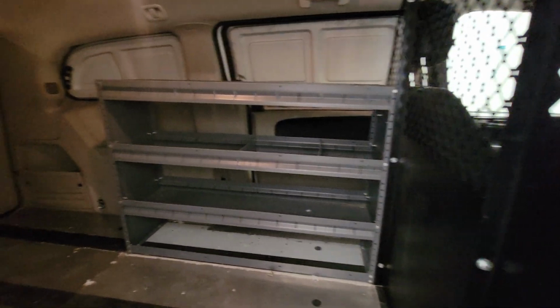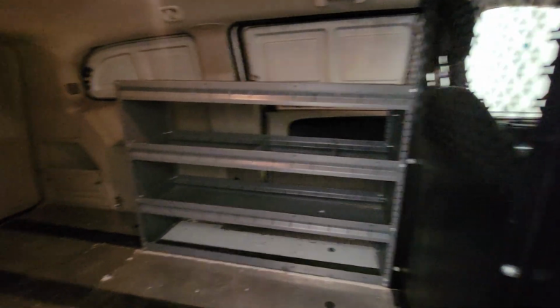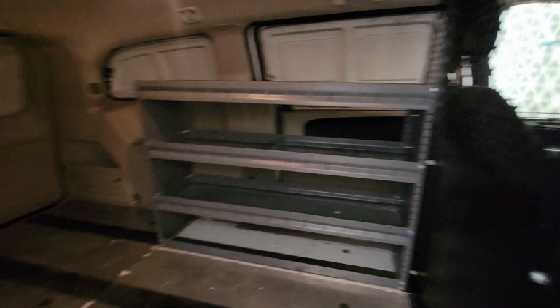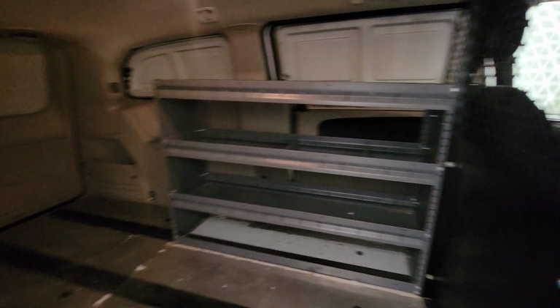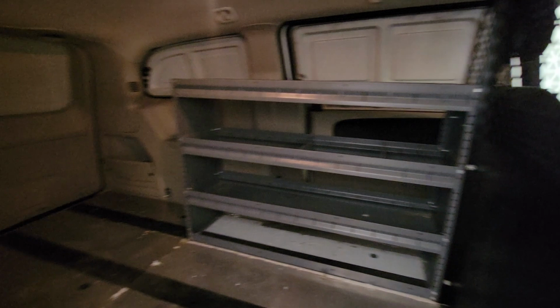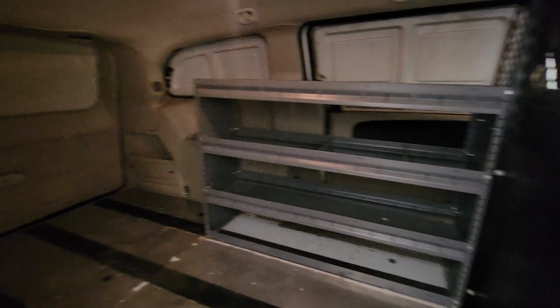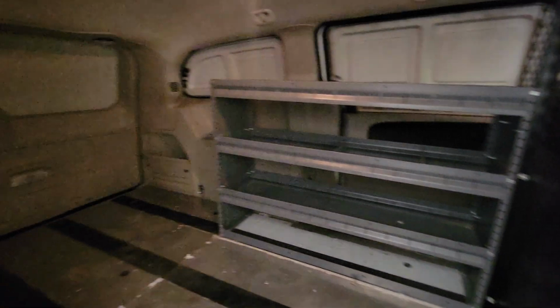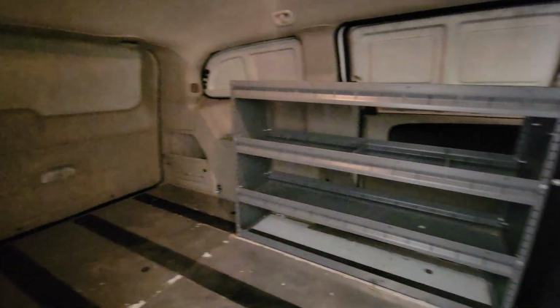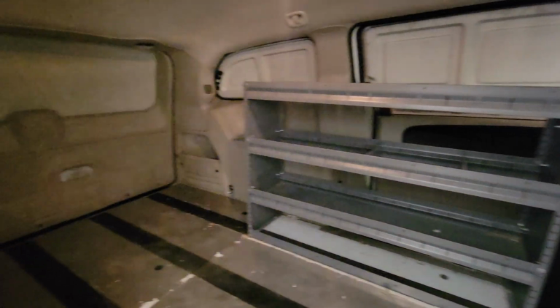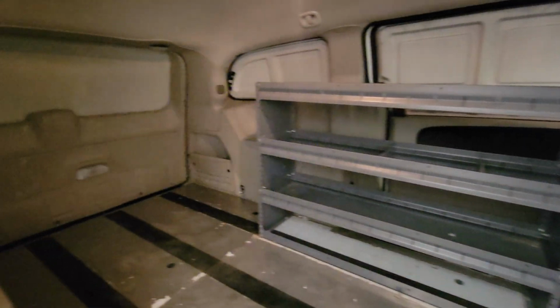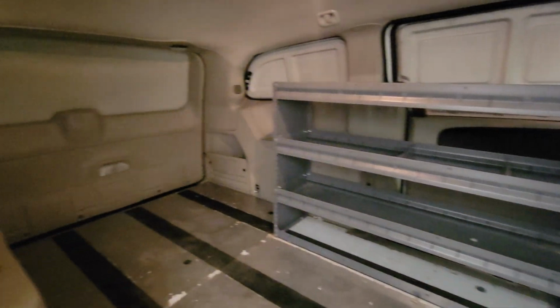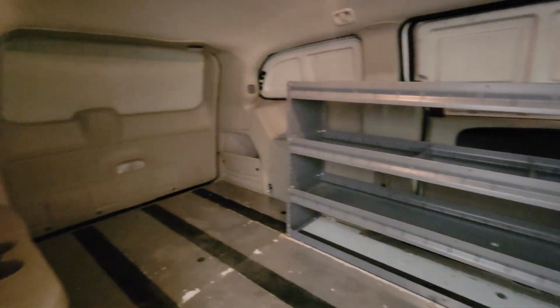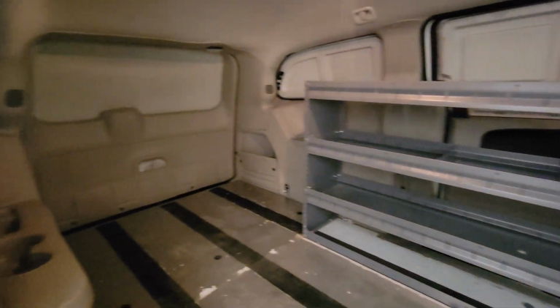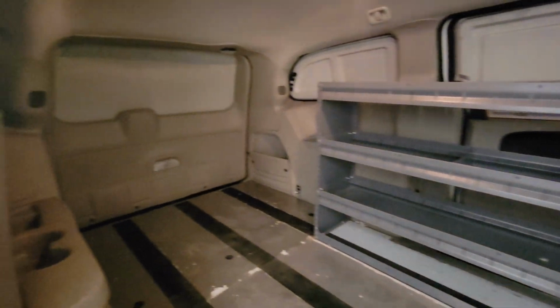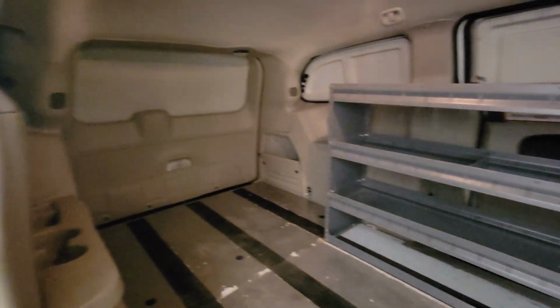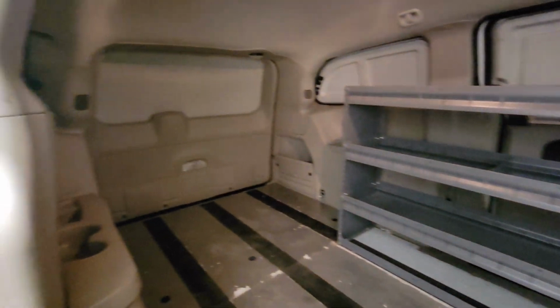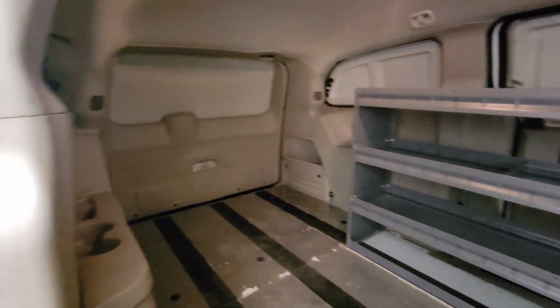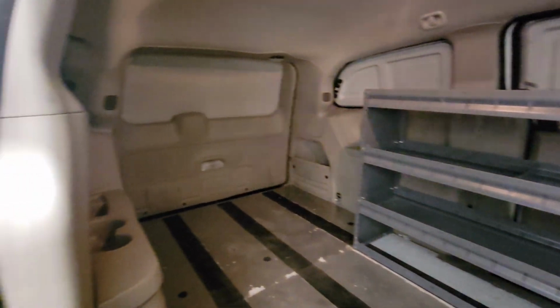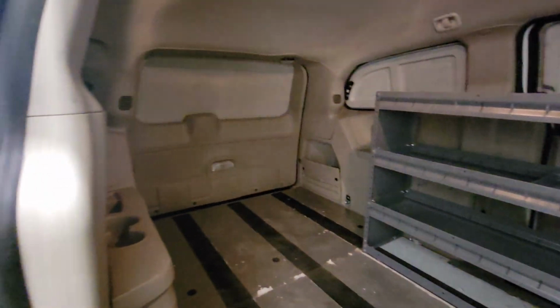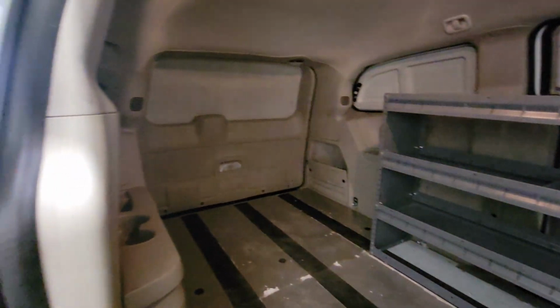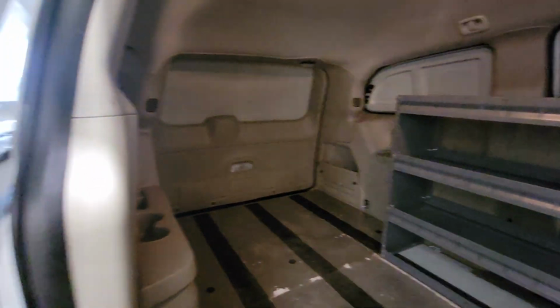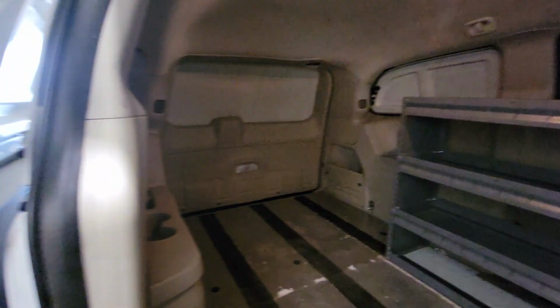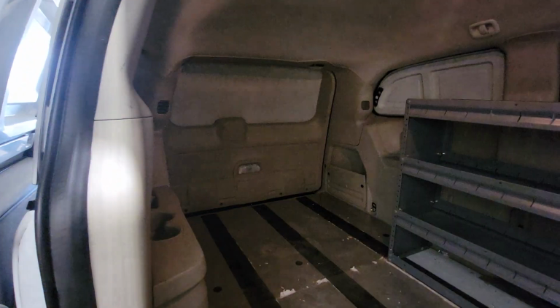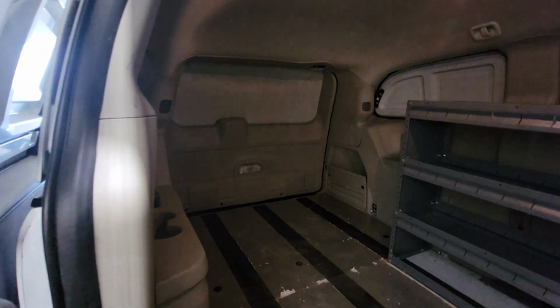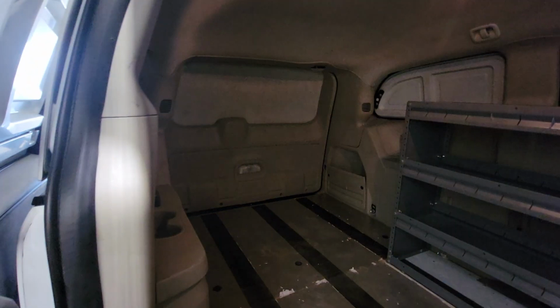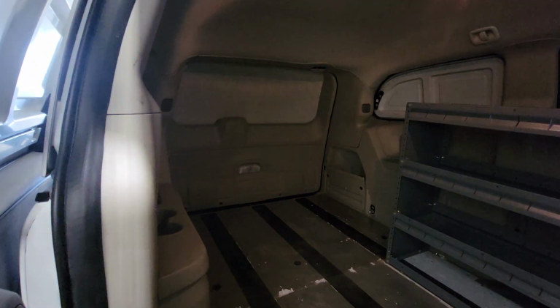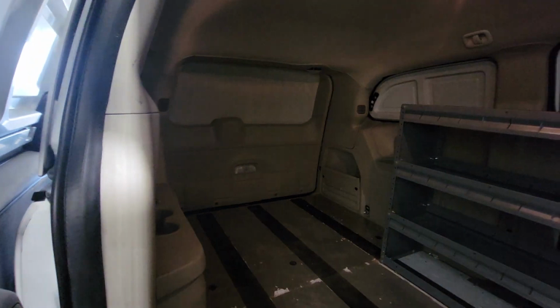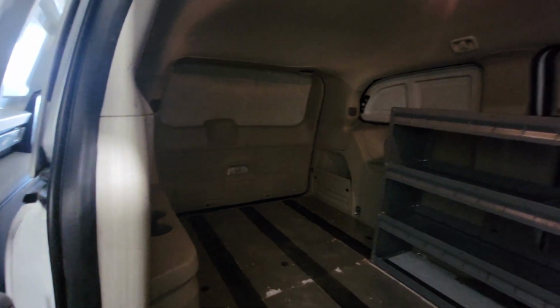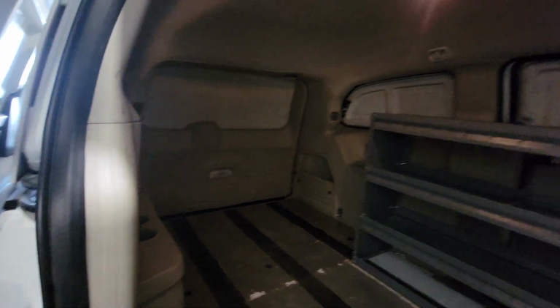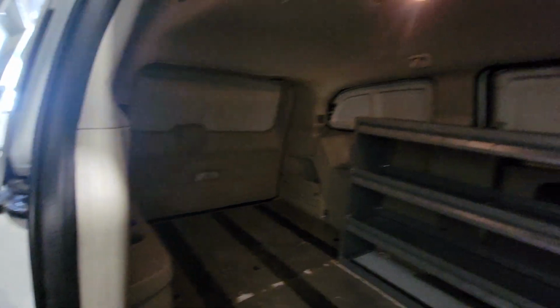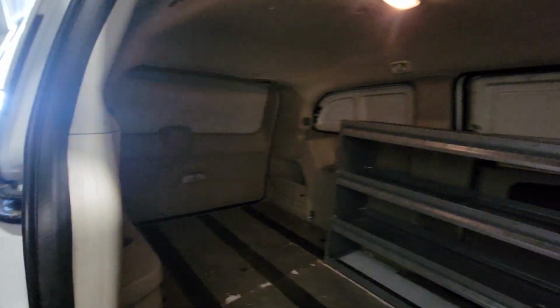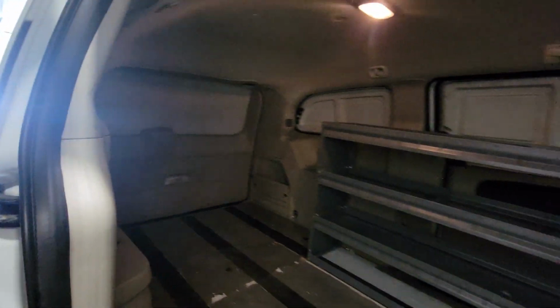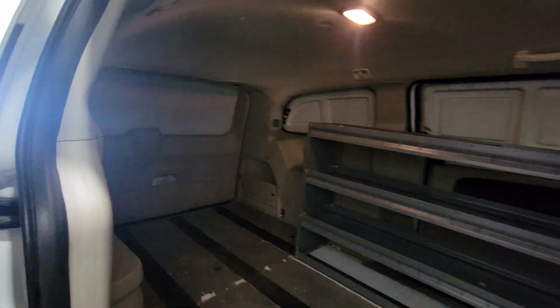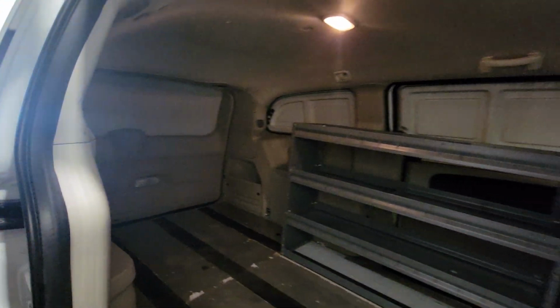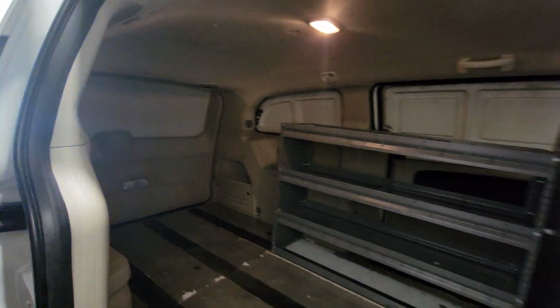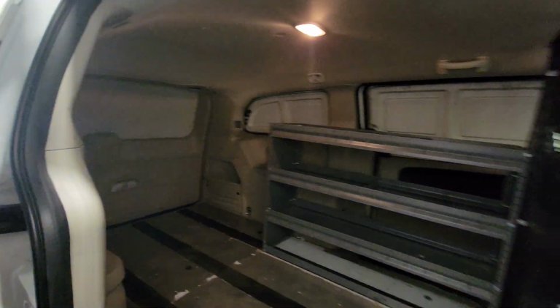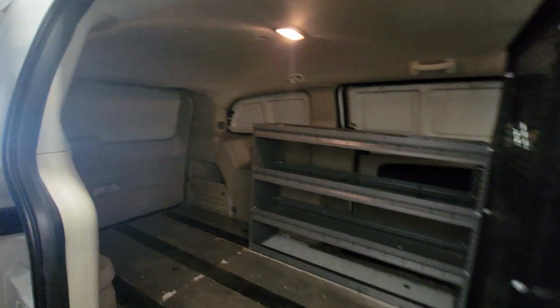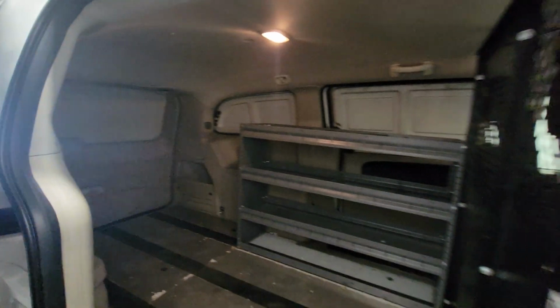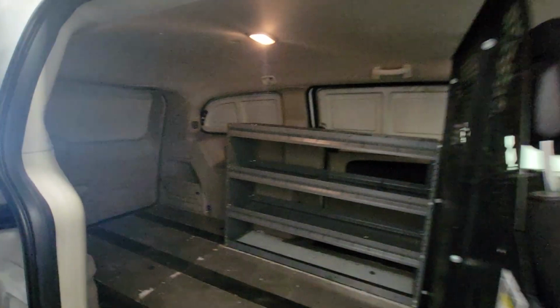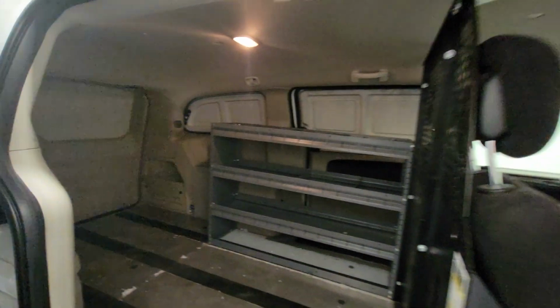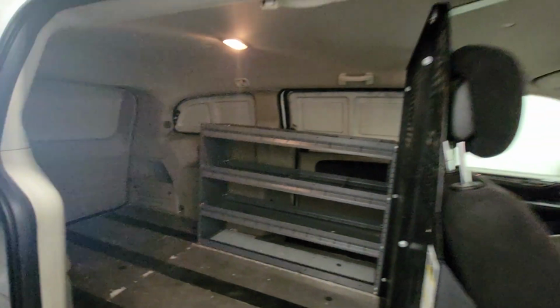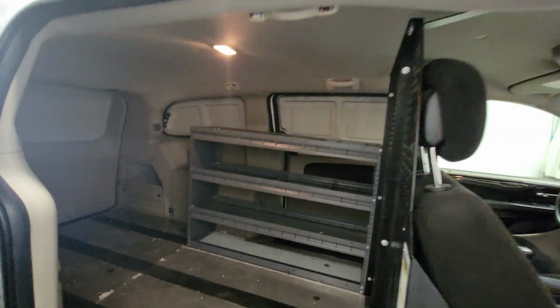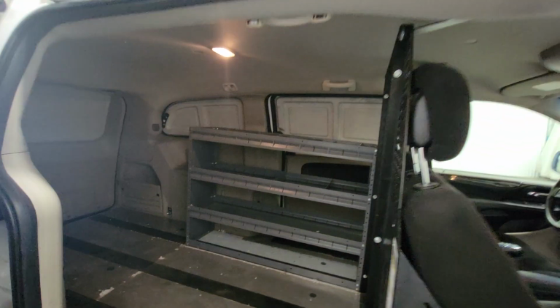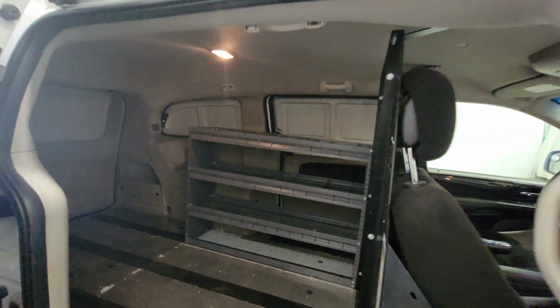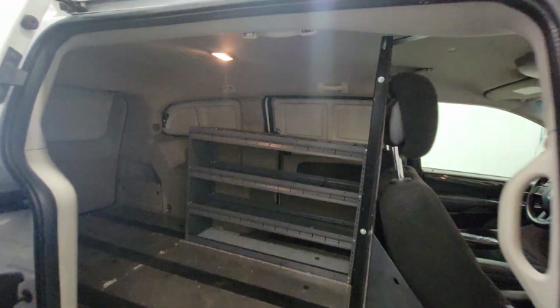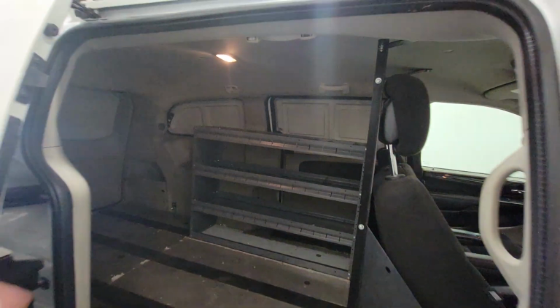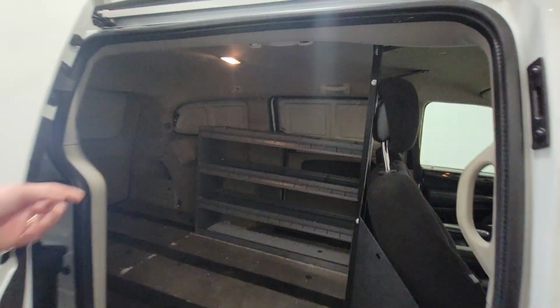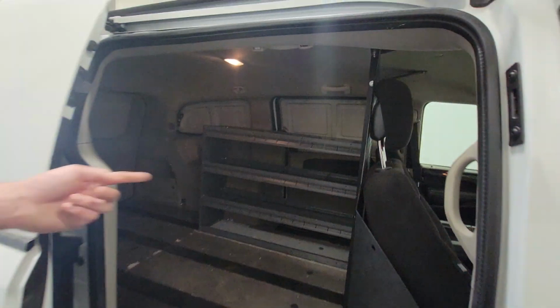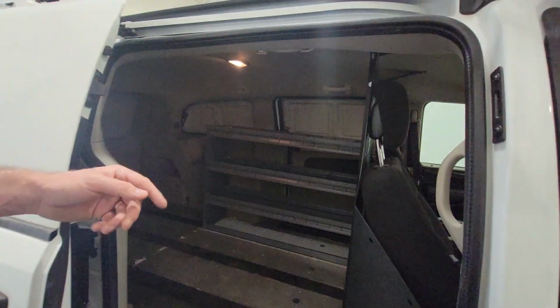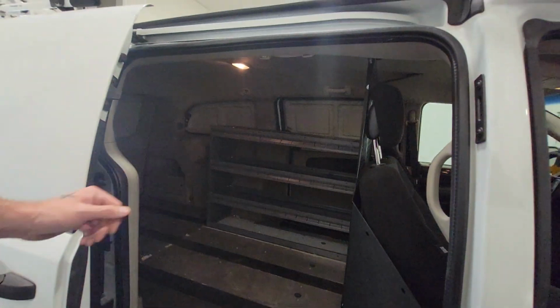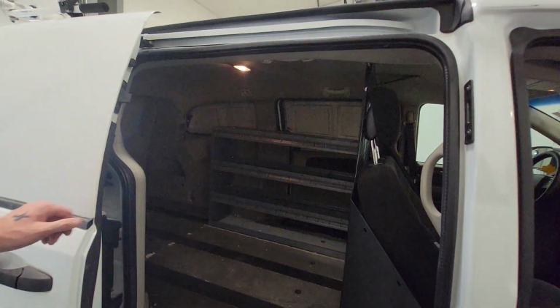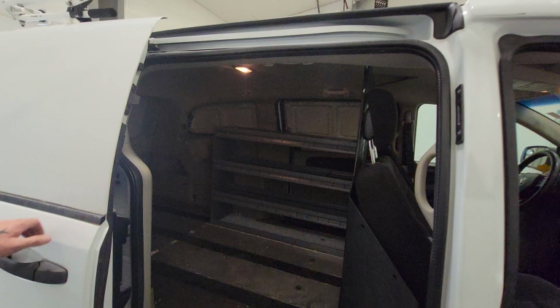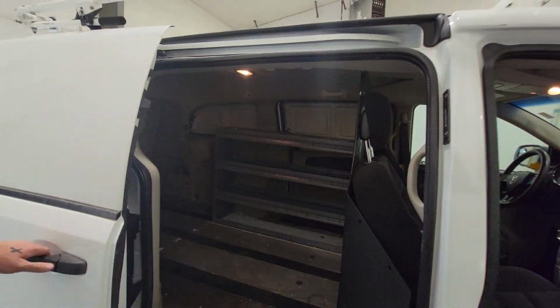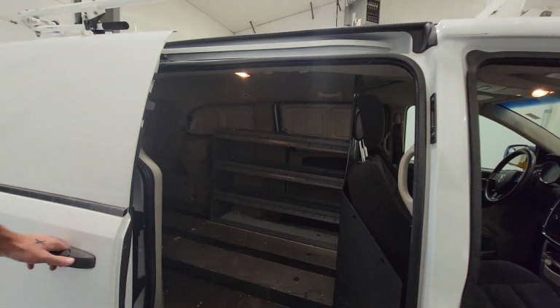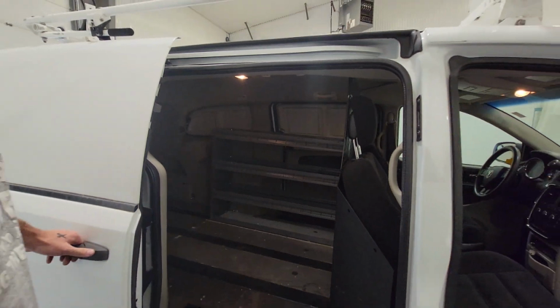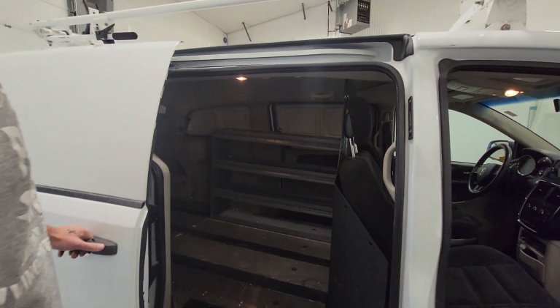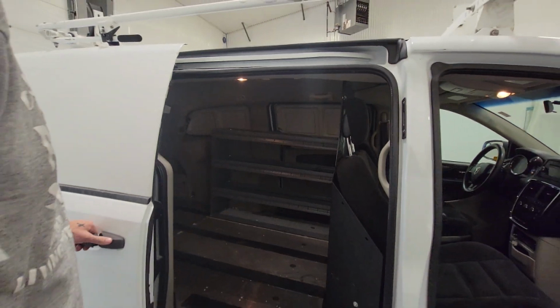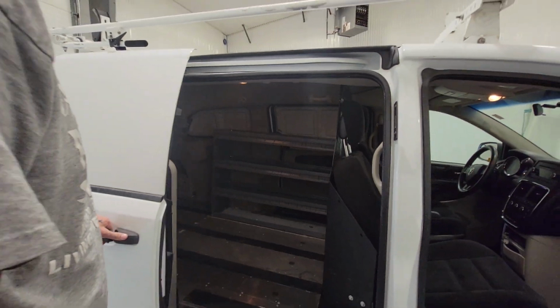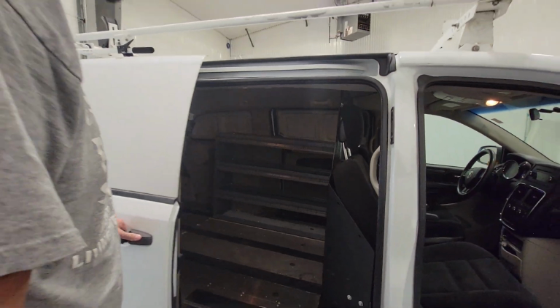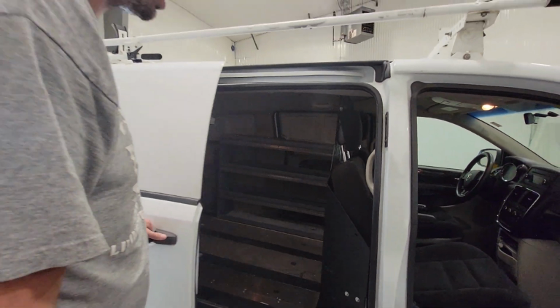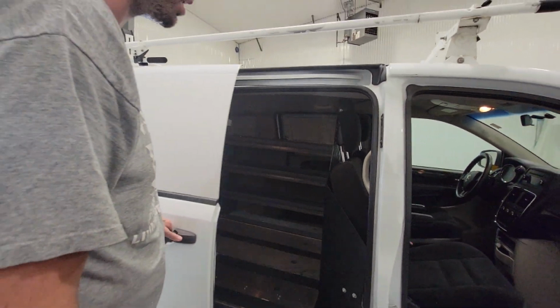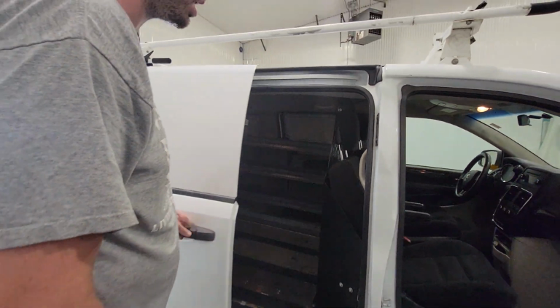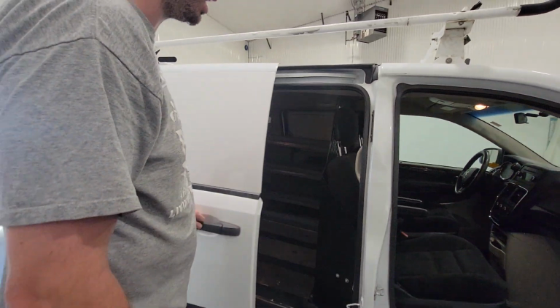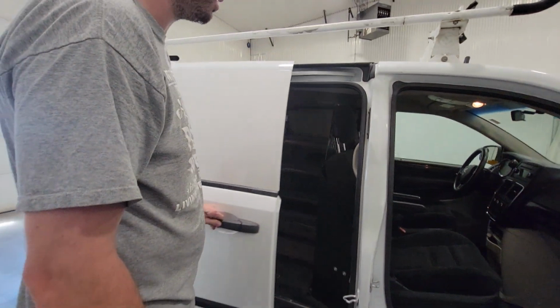There's shelving on the driver's side, which is accessible from that side door, as well as from the other side.